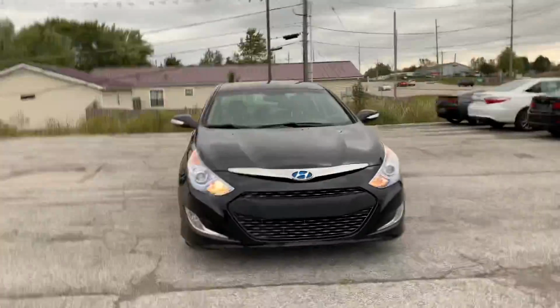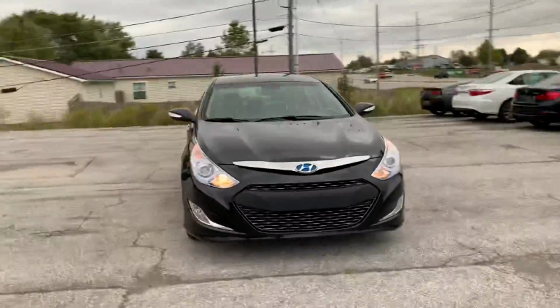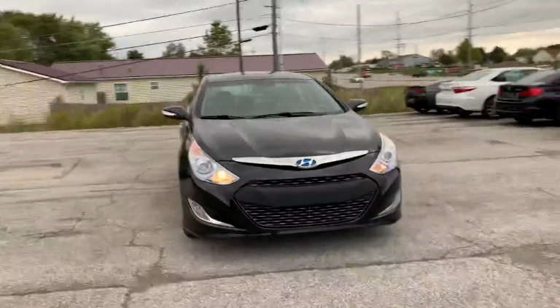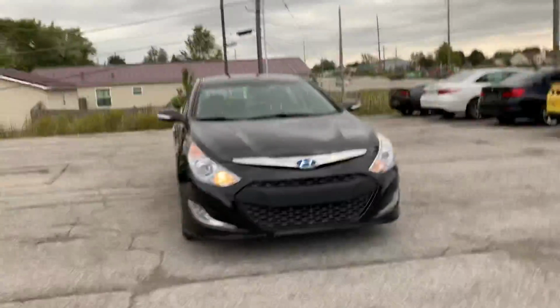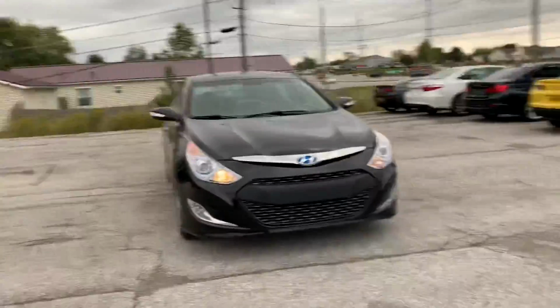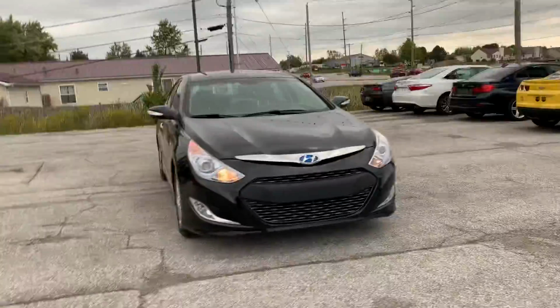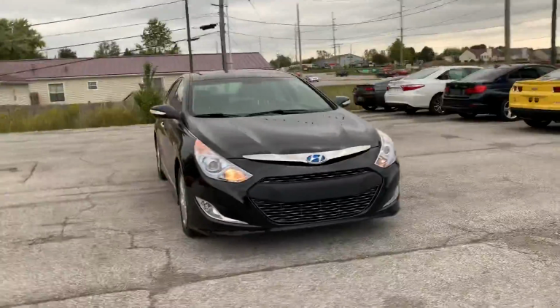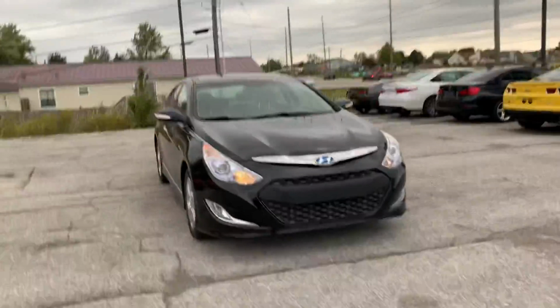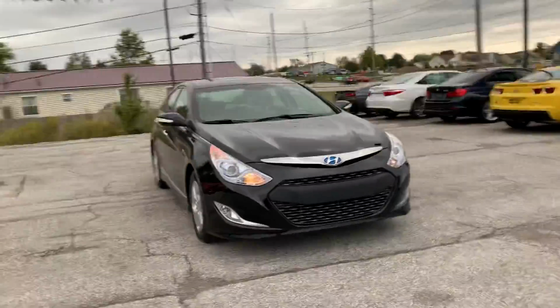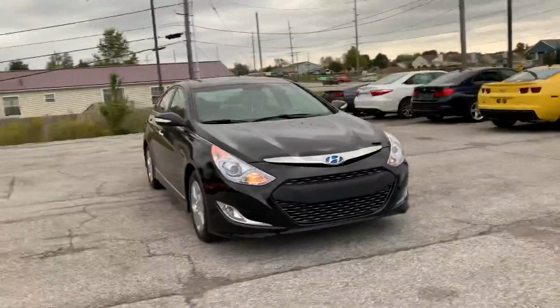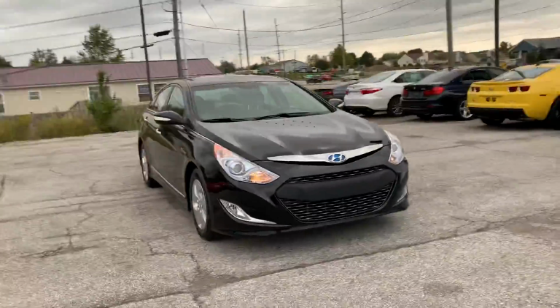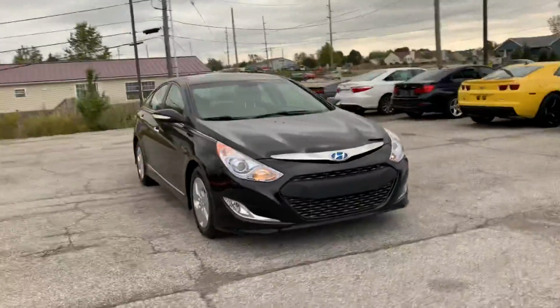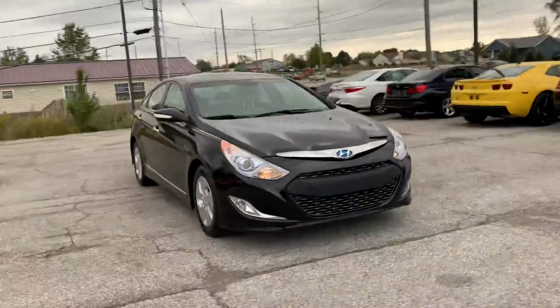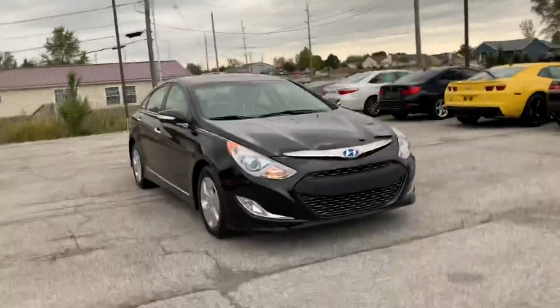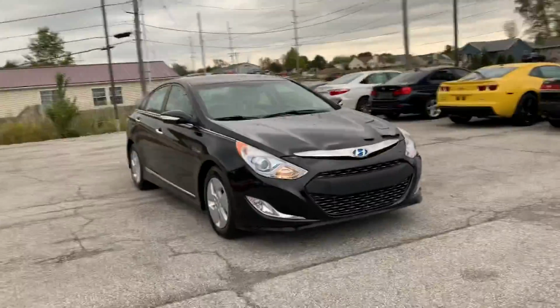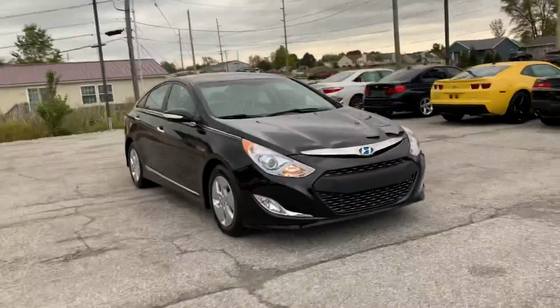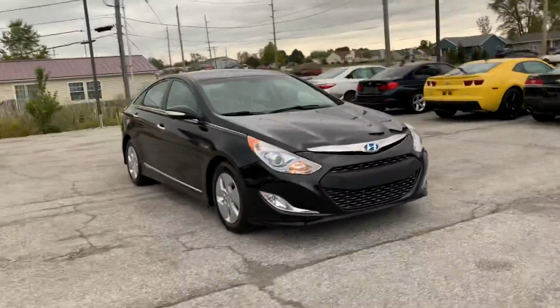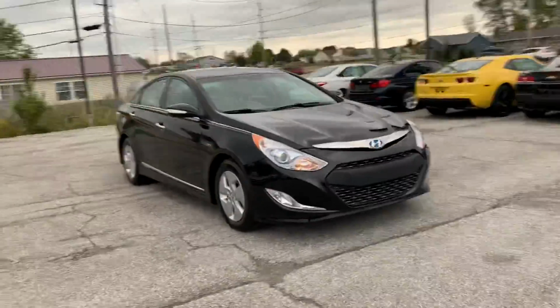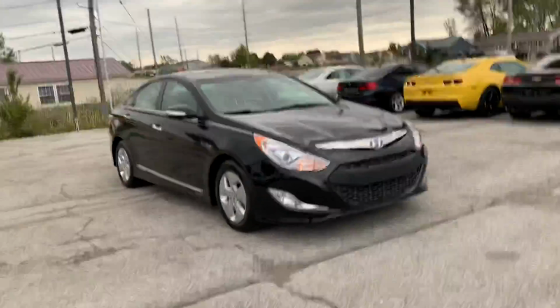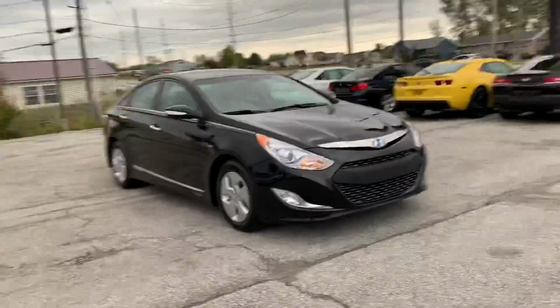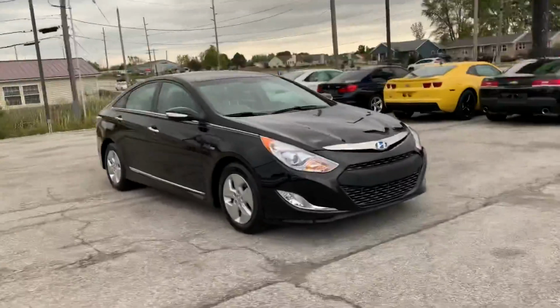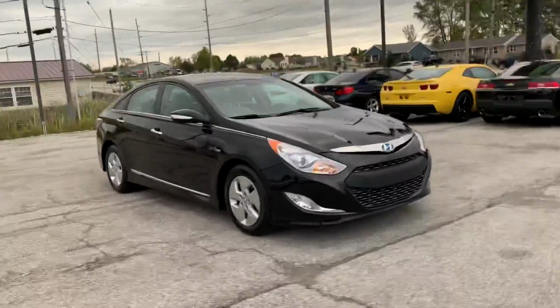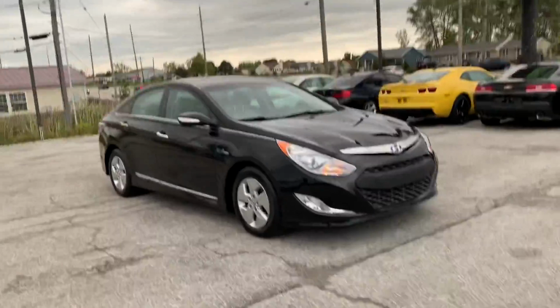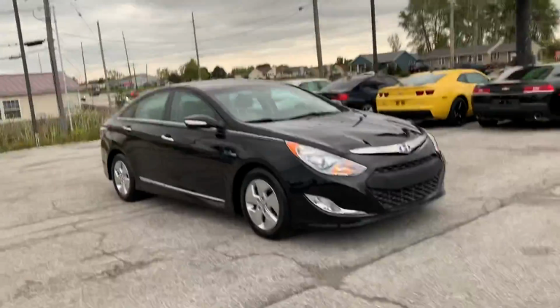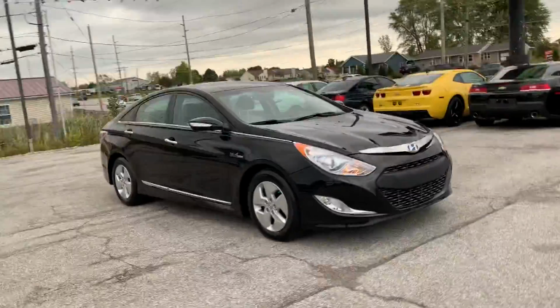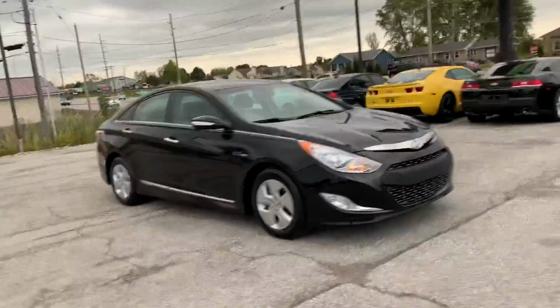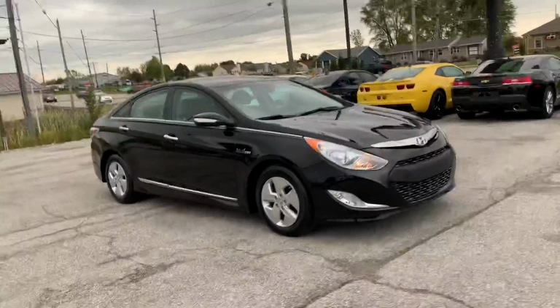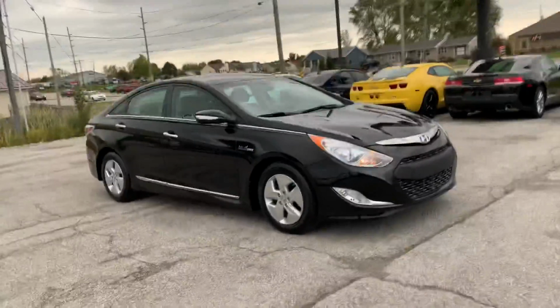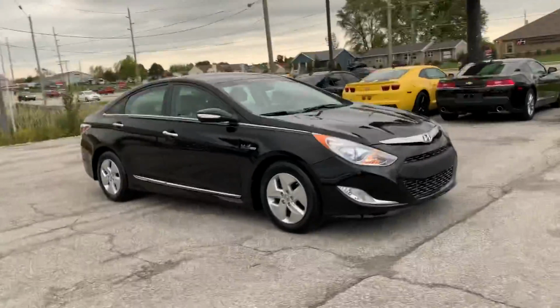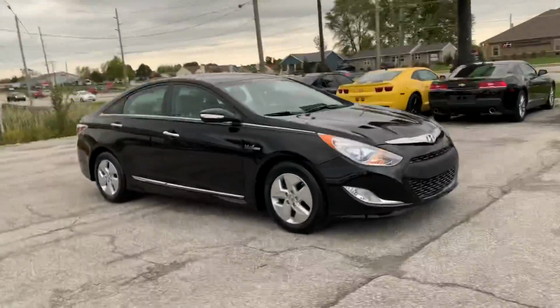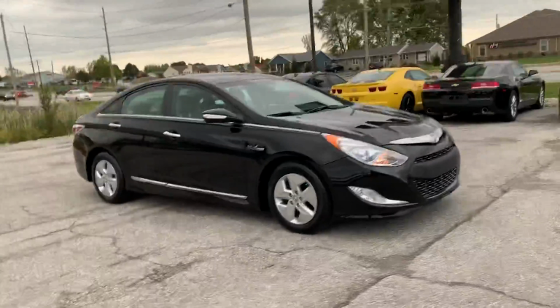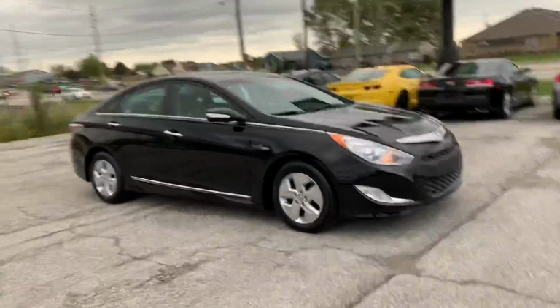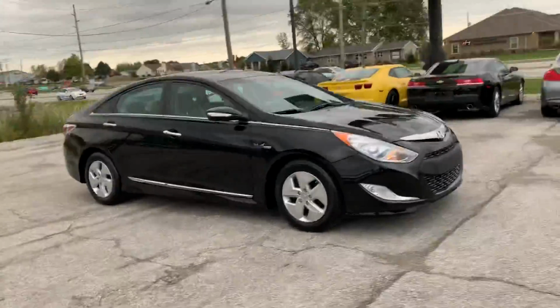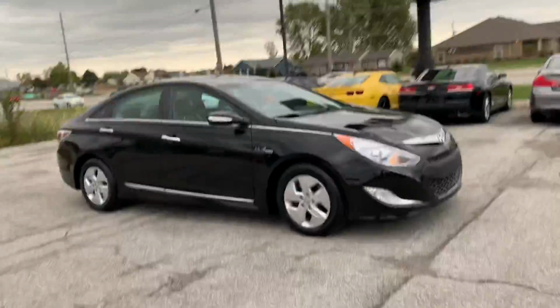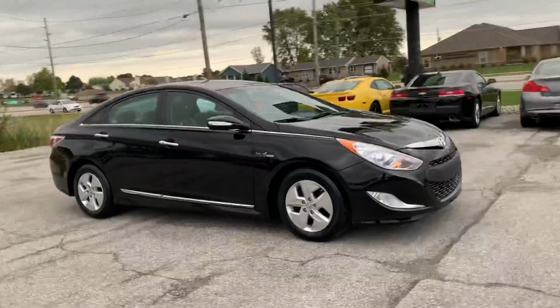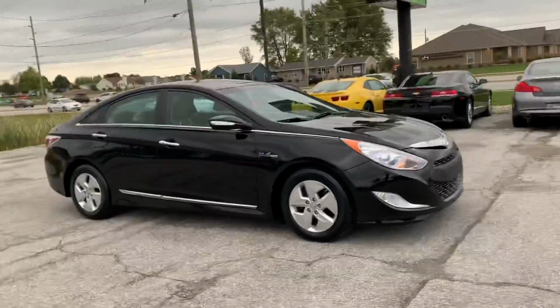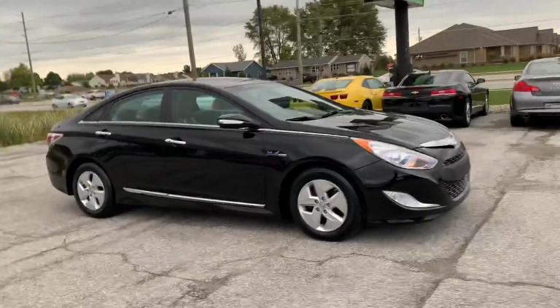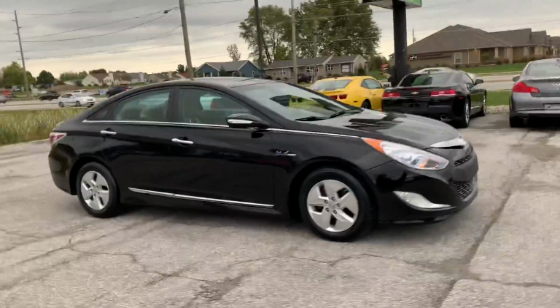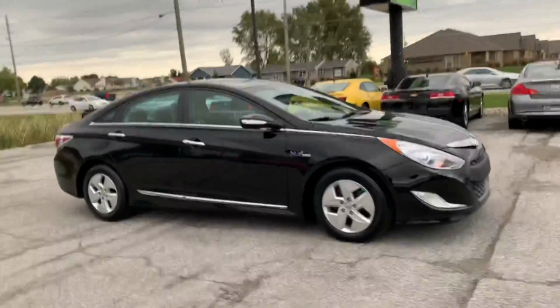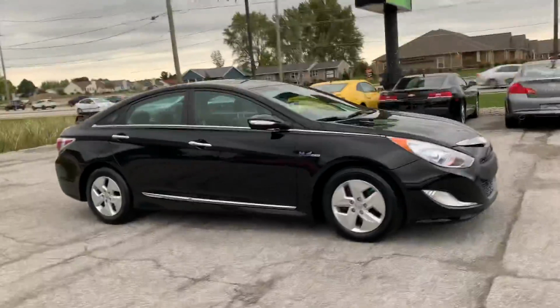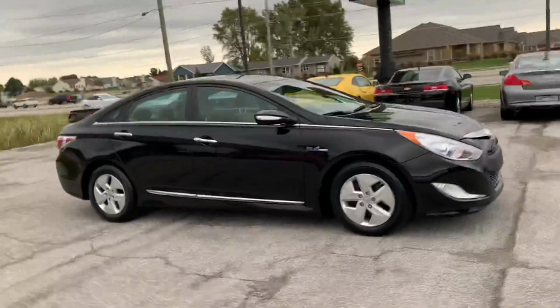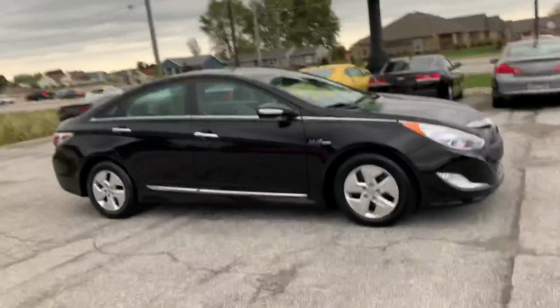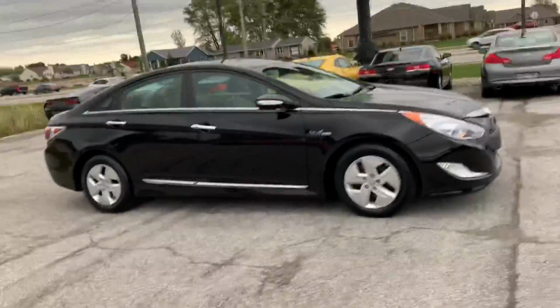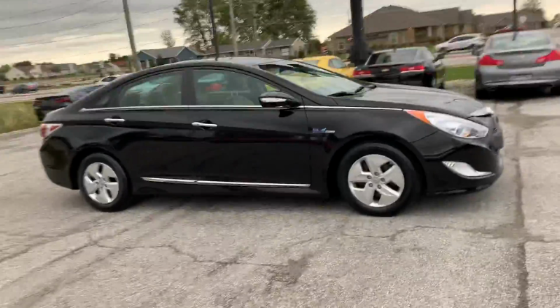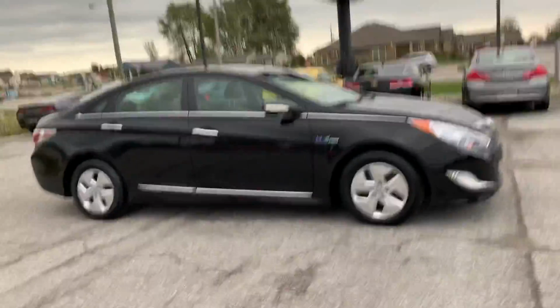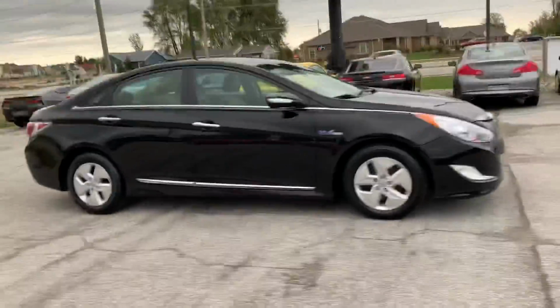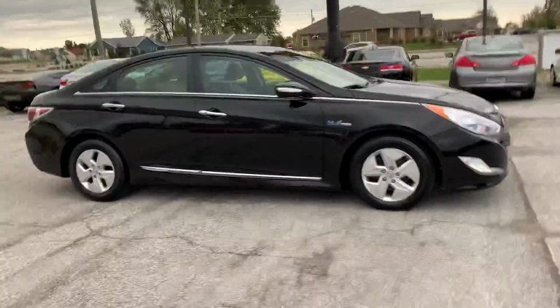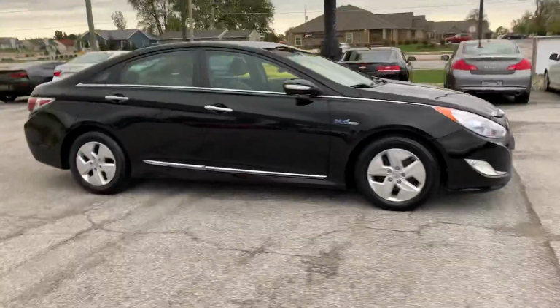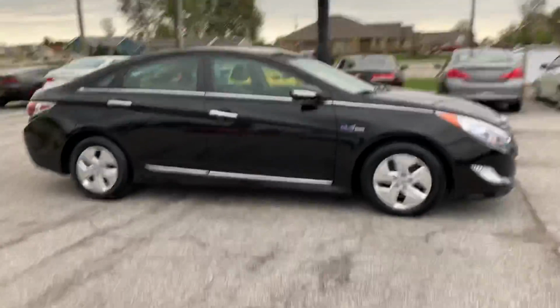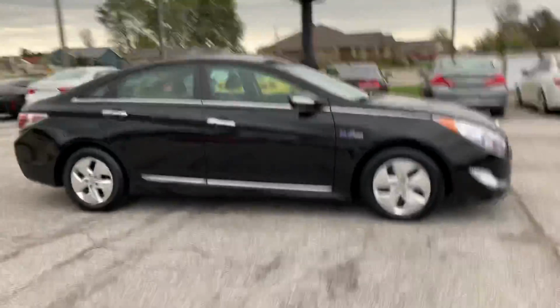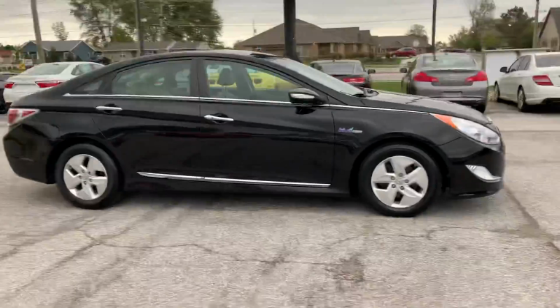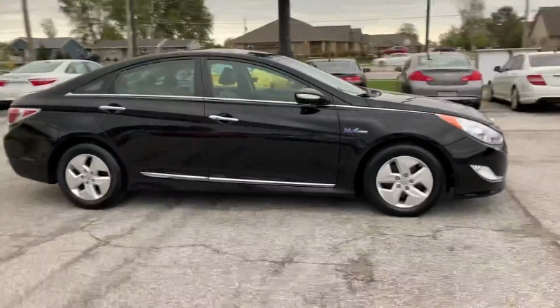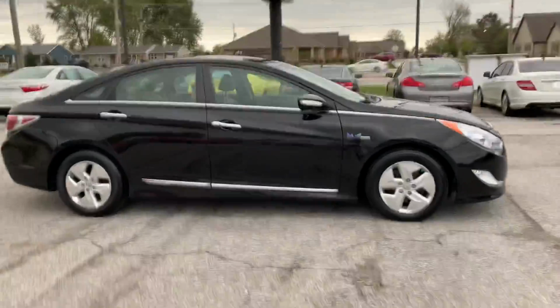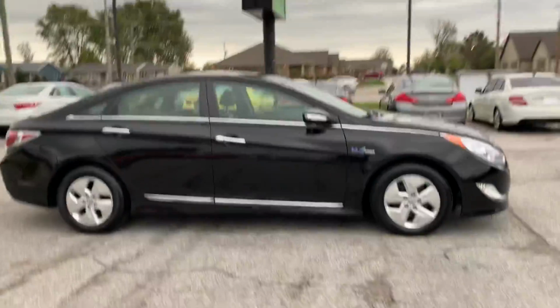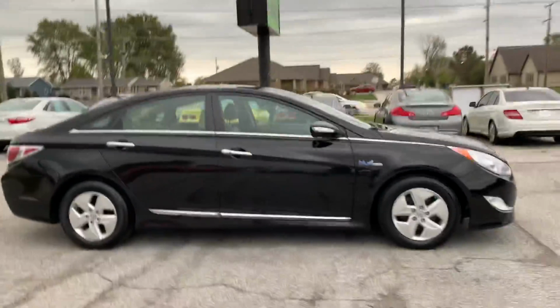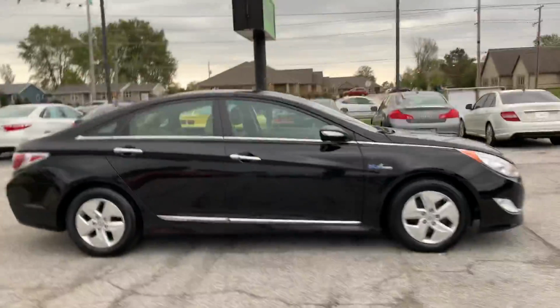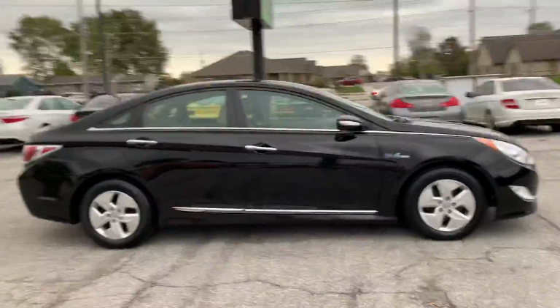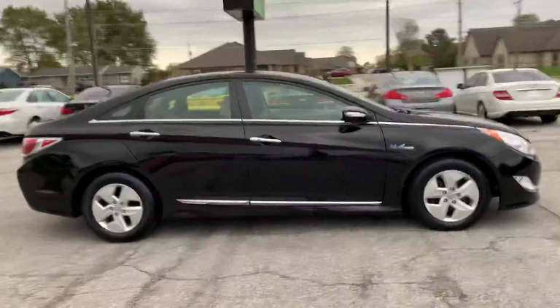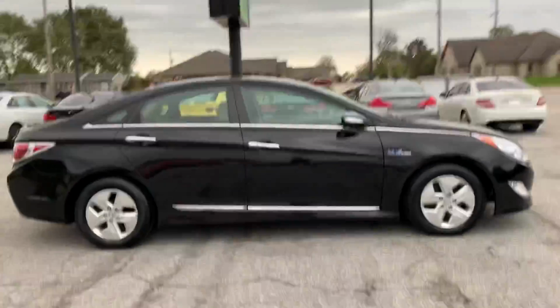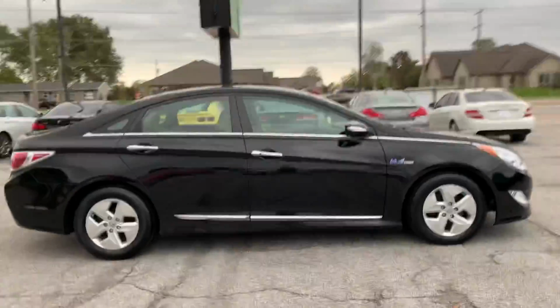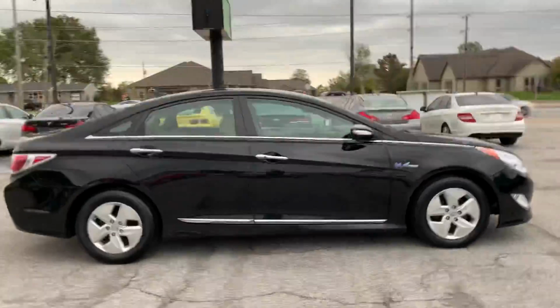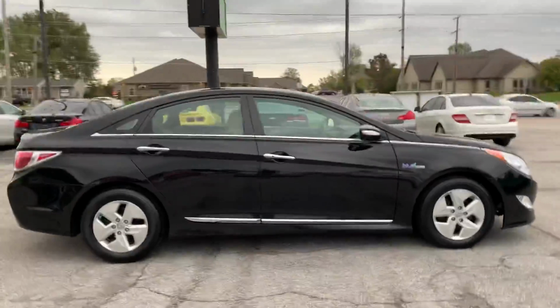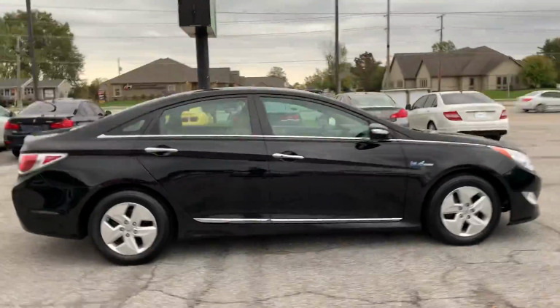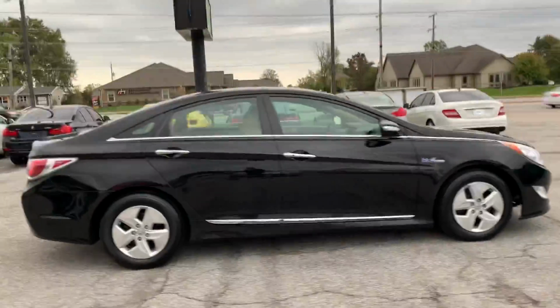Hi, here at Raptor Automotive we've got a 2012 Hyundai Sonata Blue Drive. This one's the hybrid.